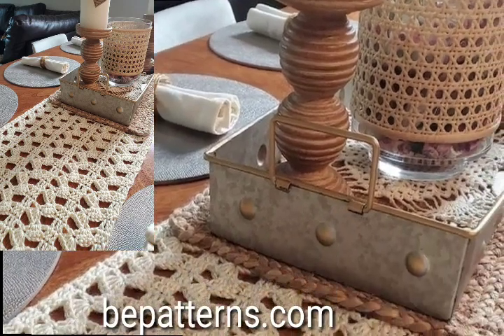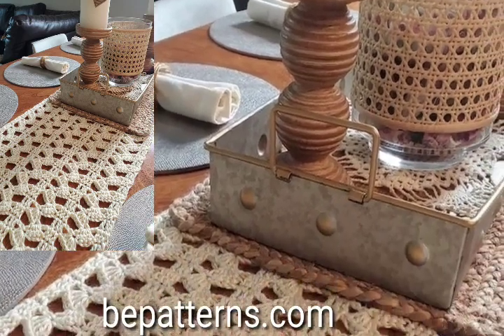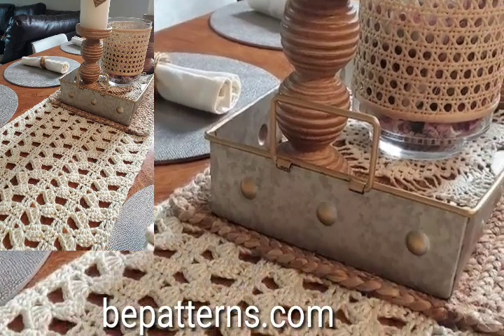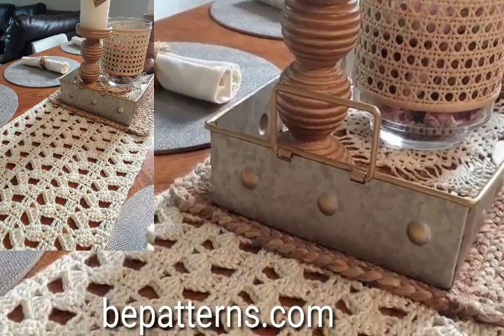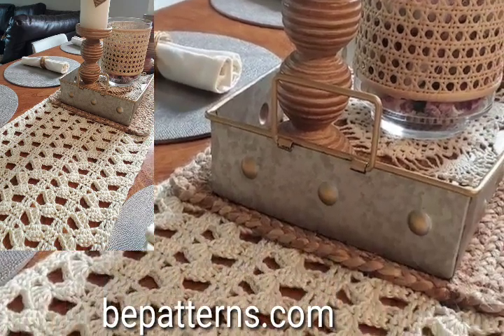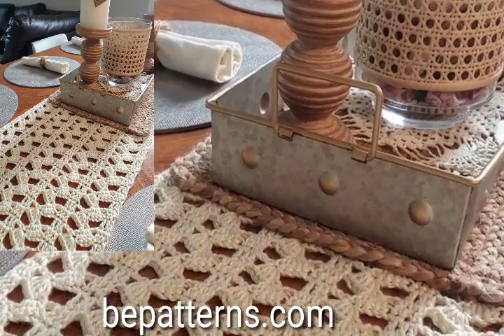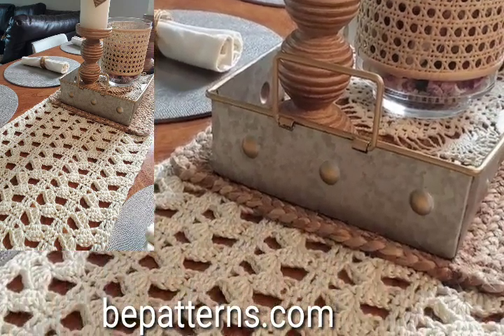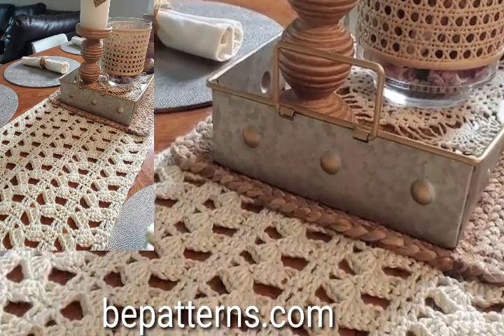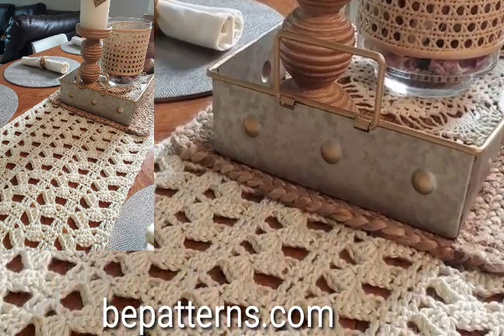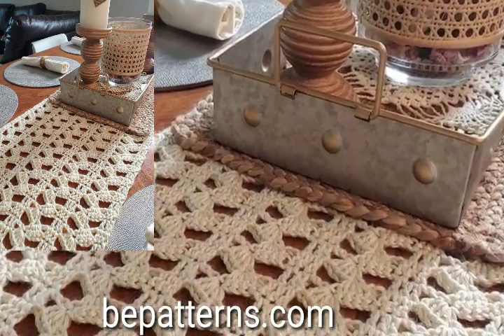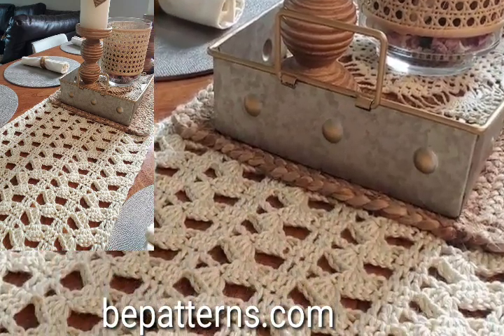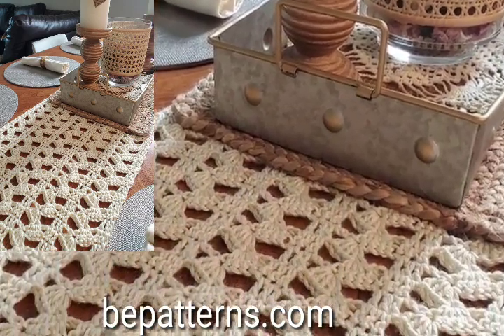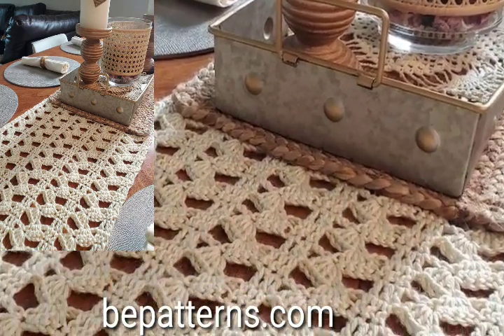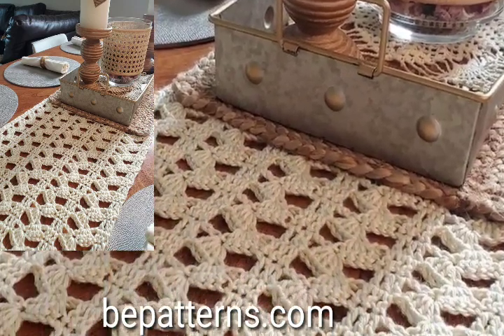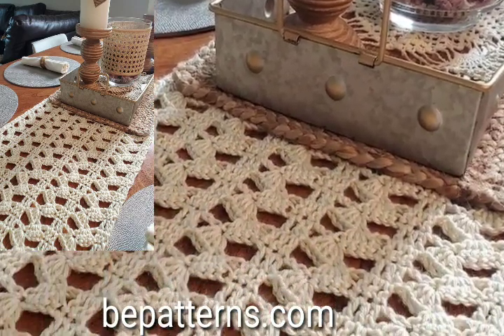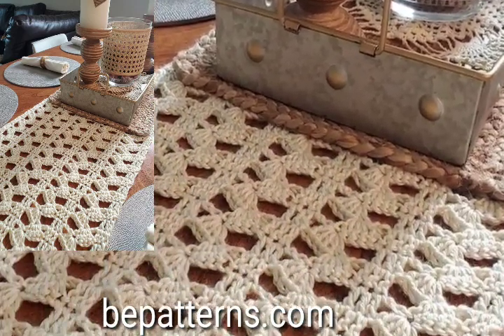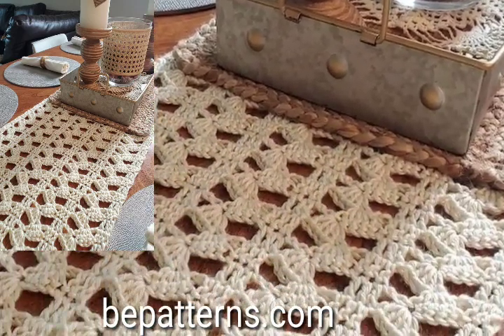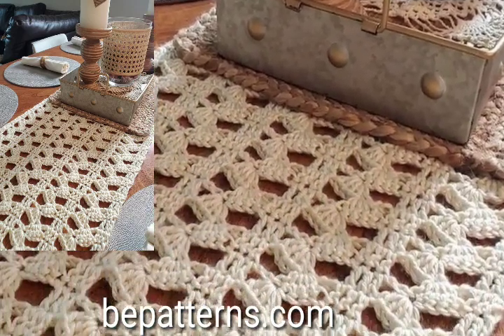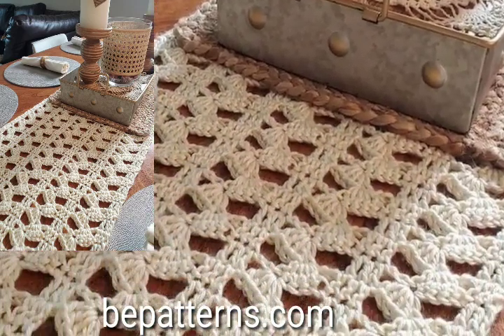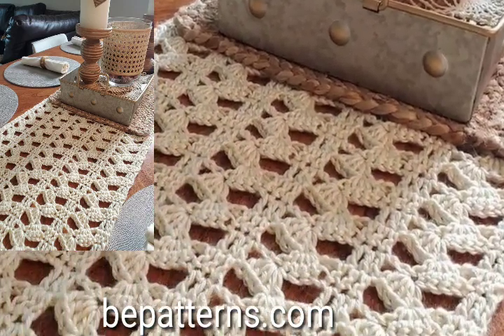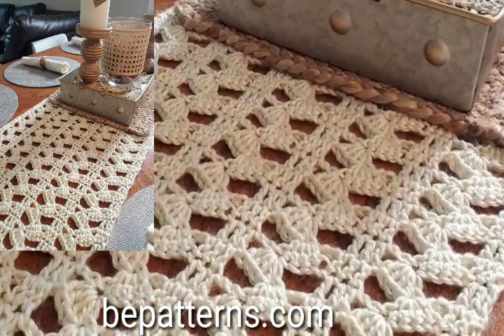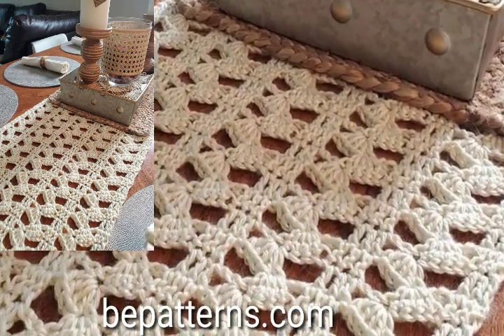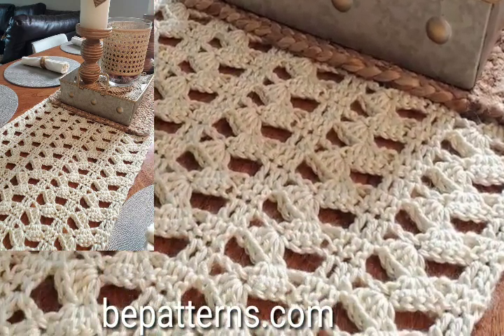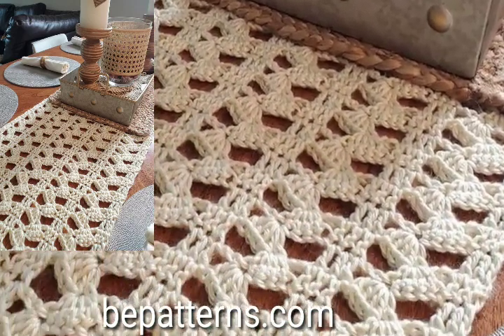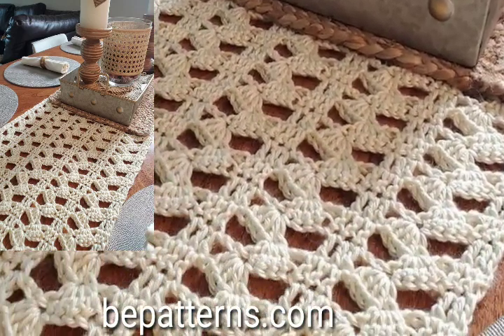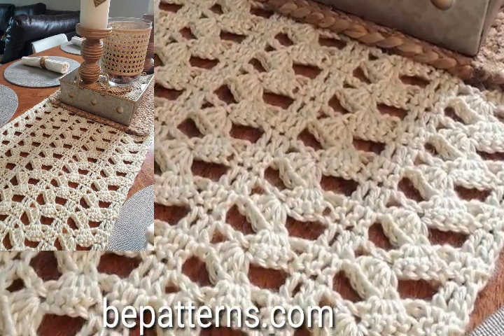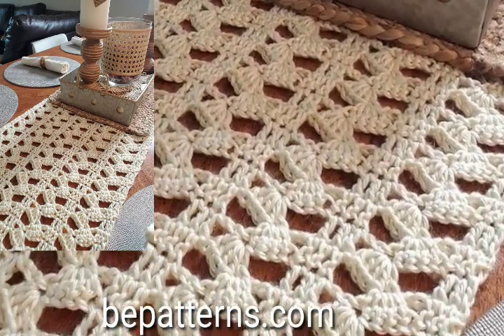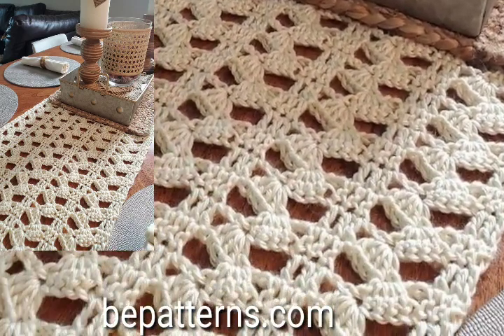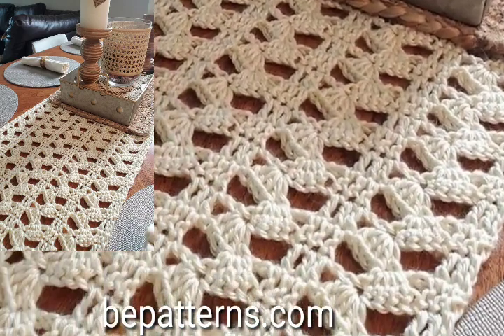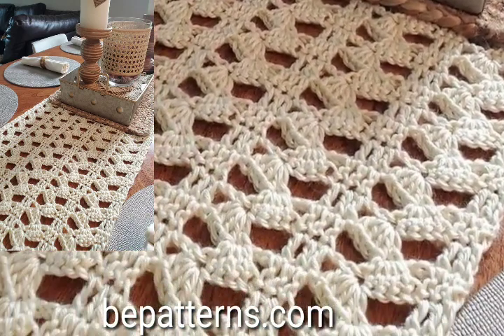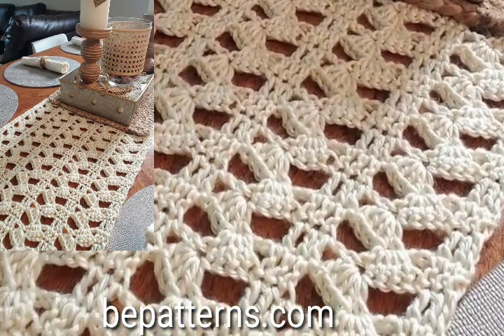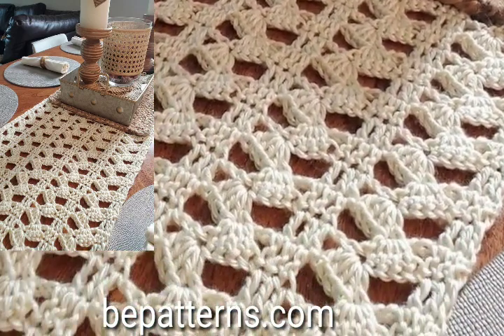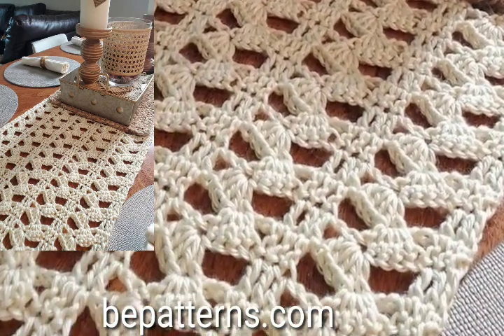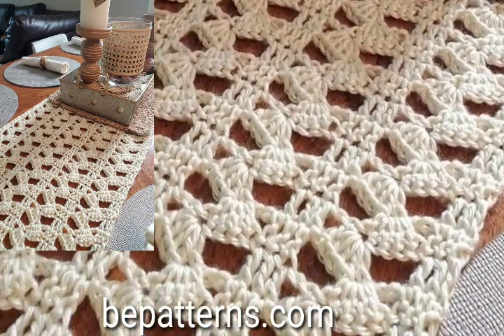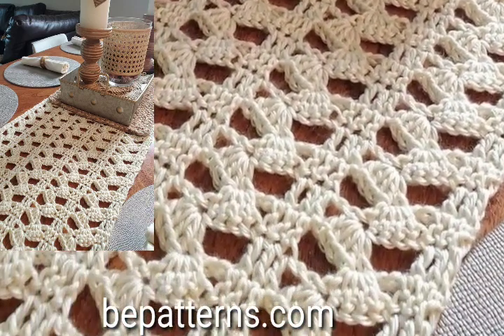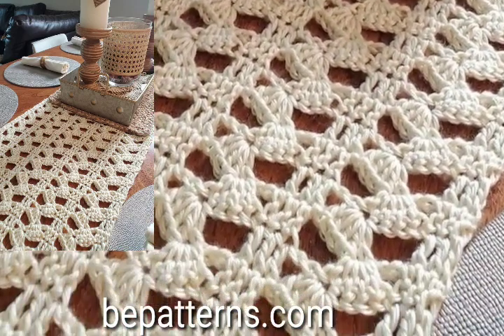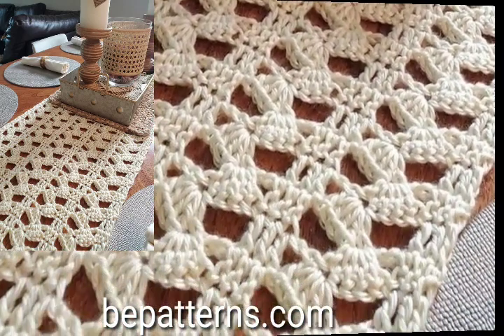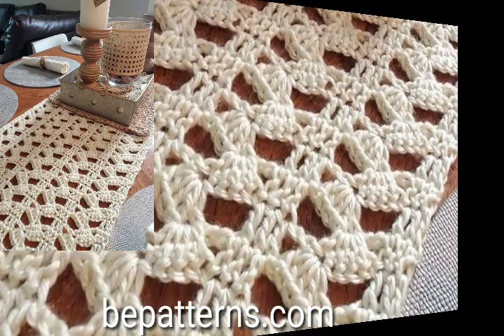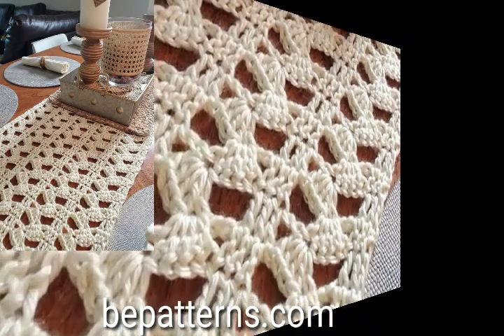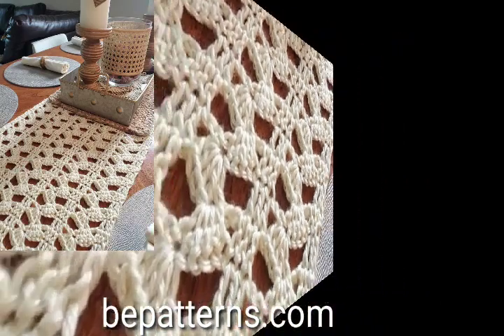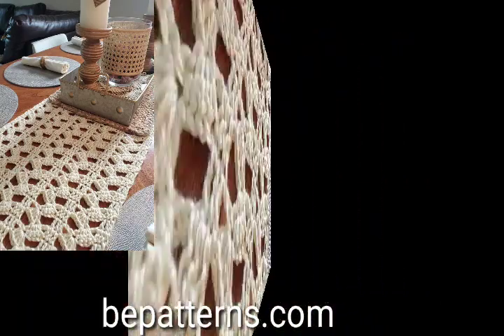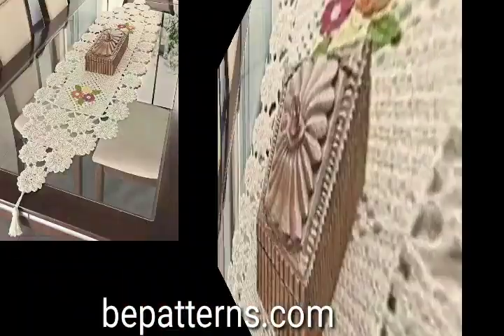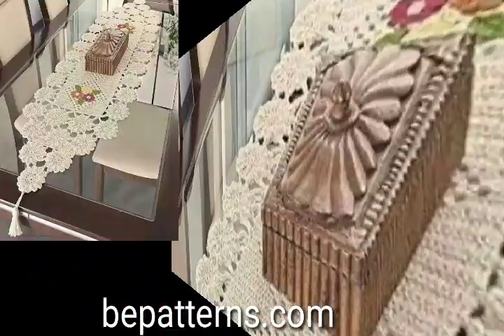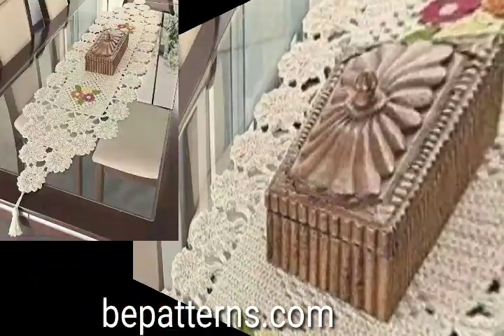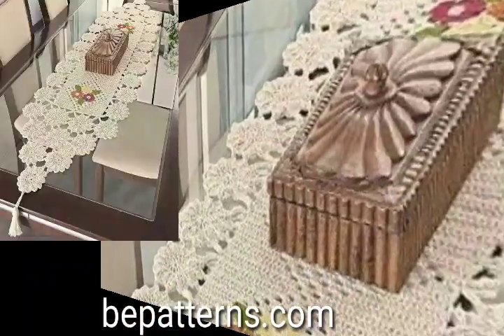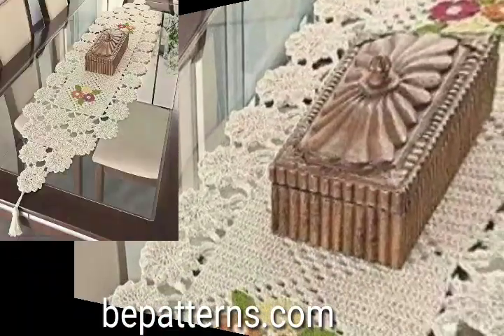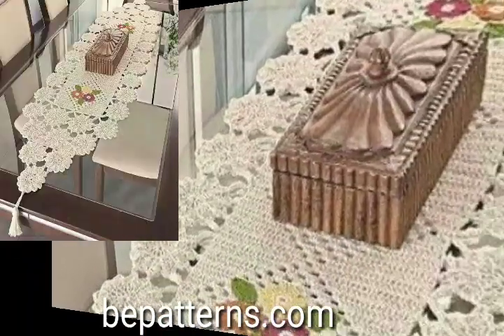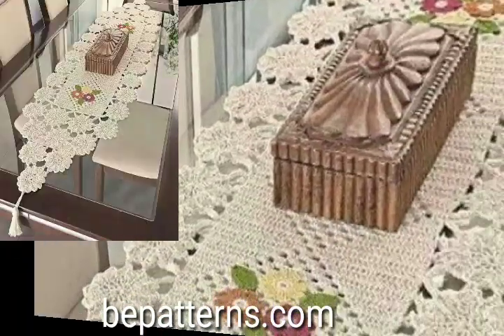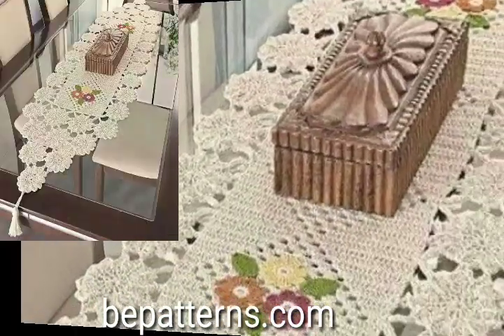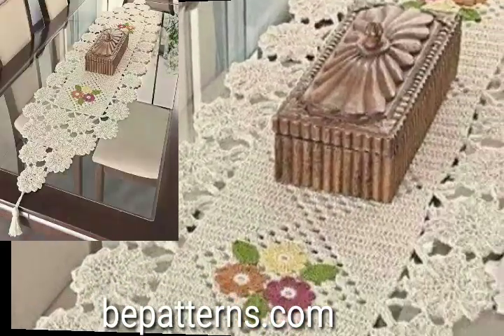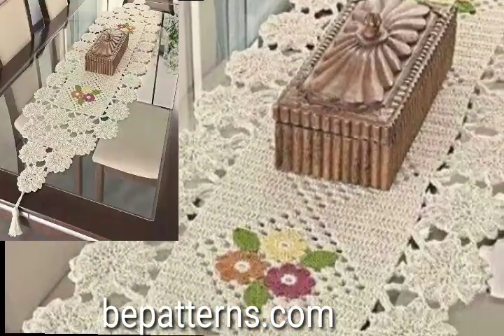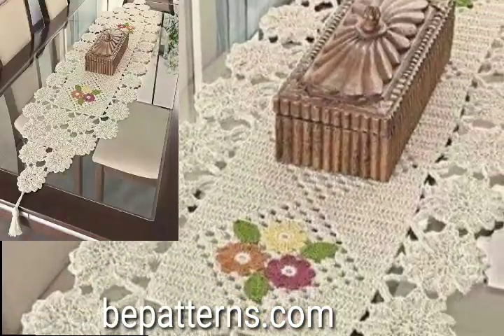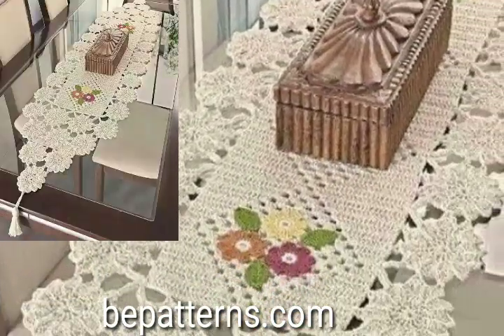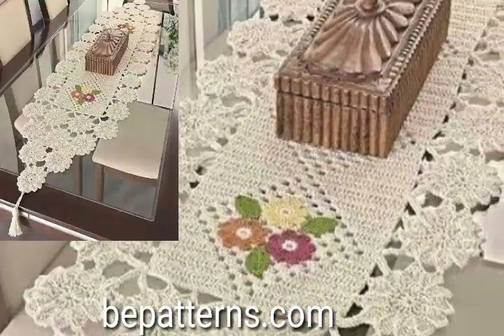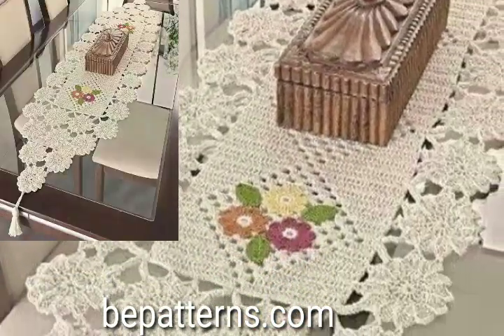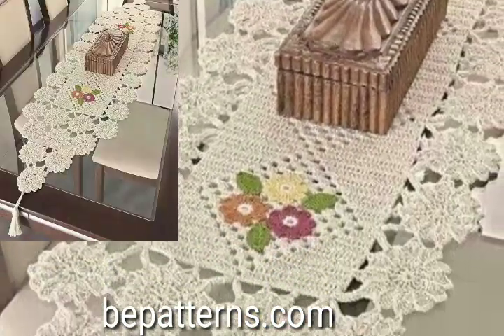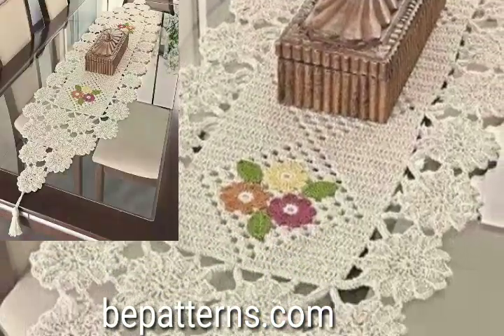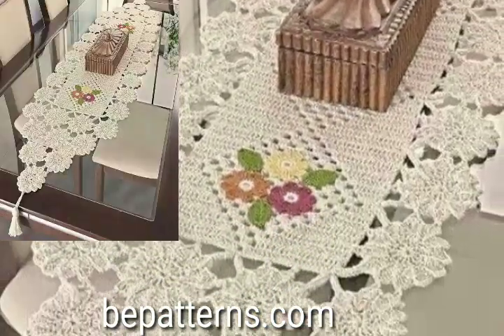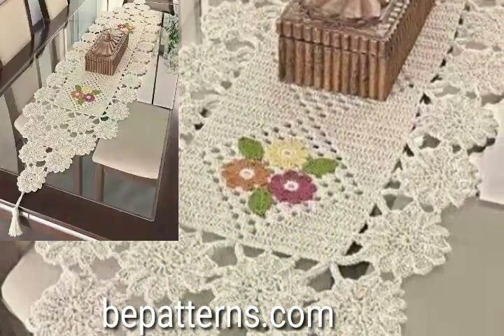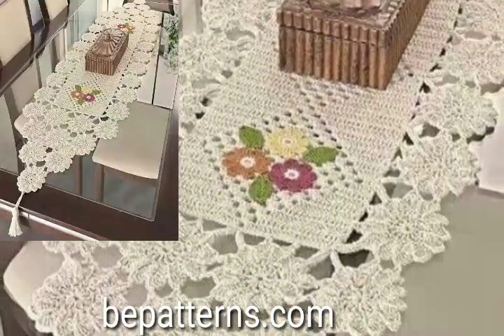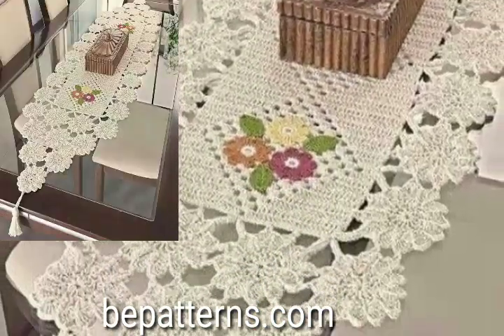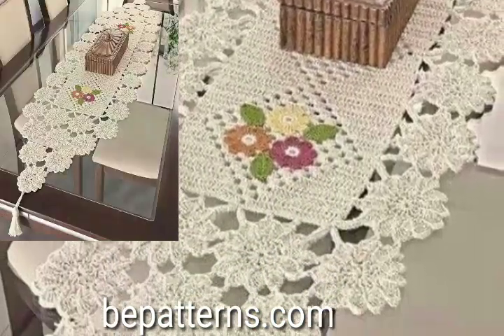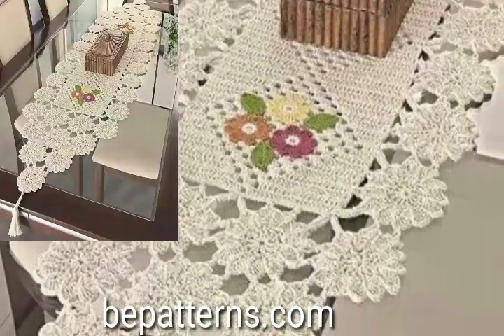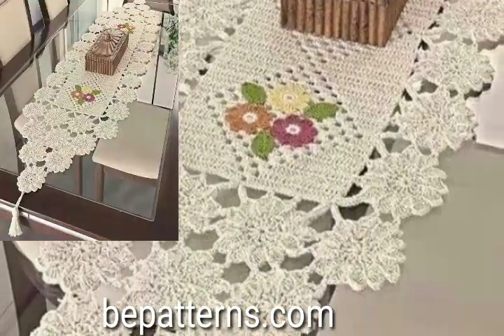Gorgeous and stylish — you will see unique stylish free crochet table match ideas, multi-color, using your lazy crochet trends.